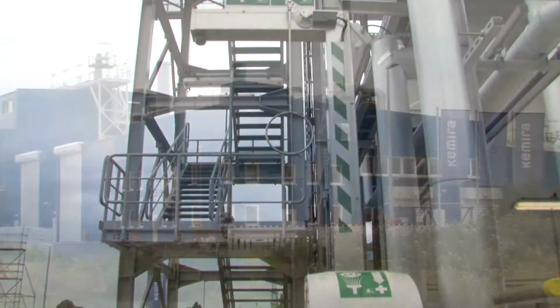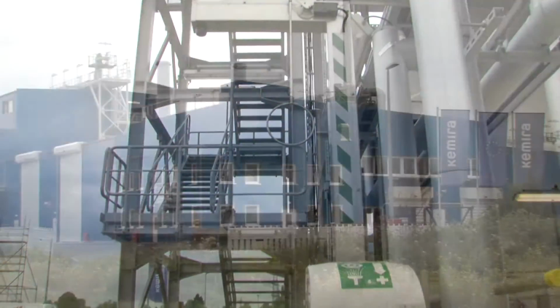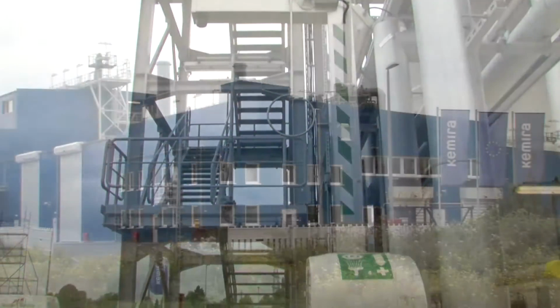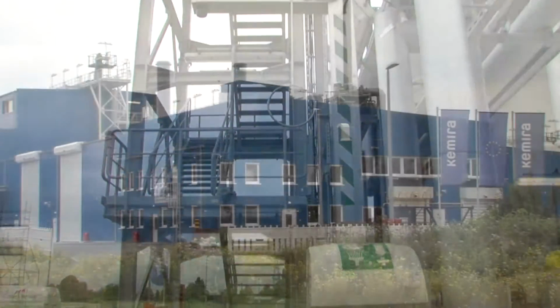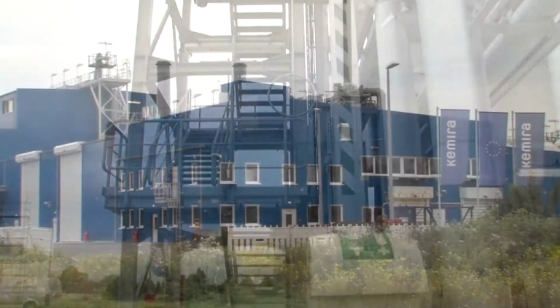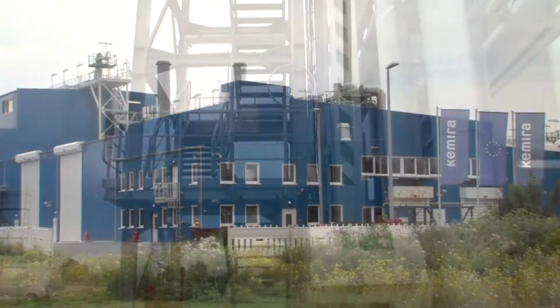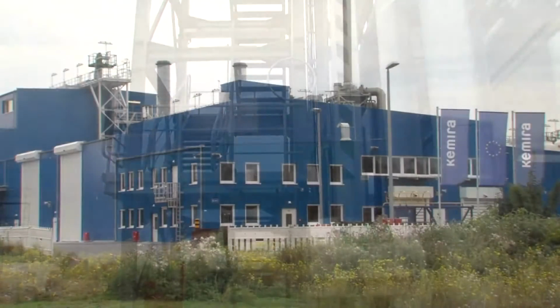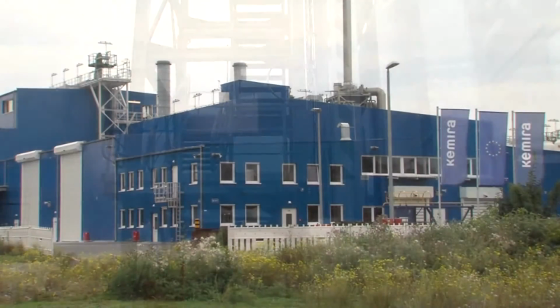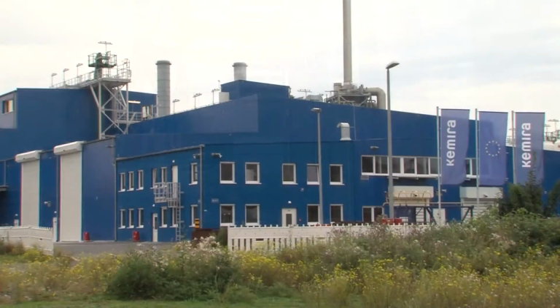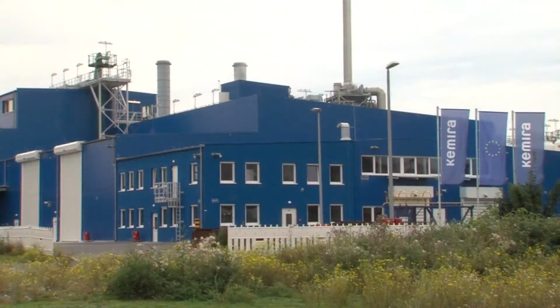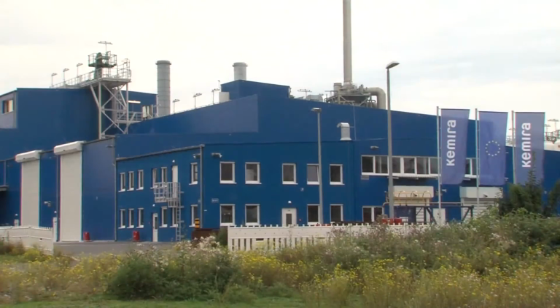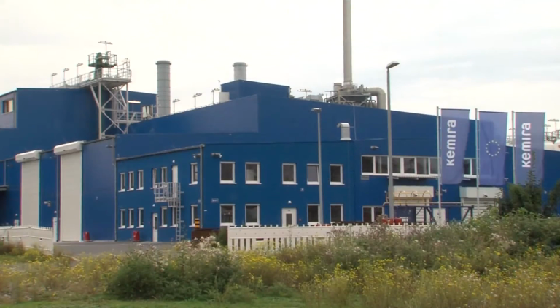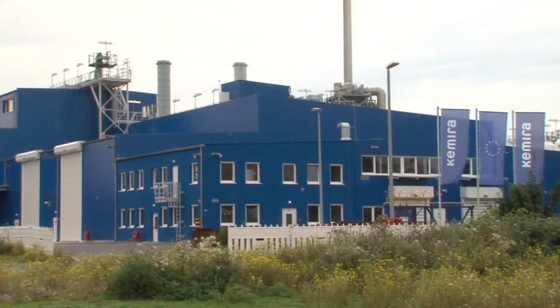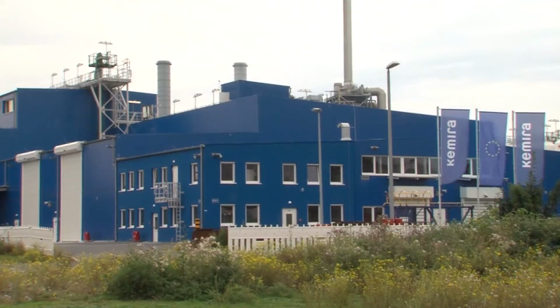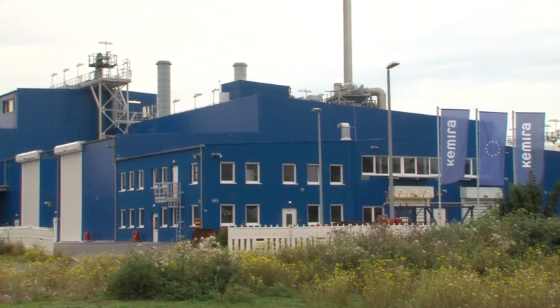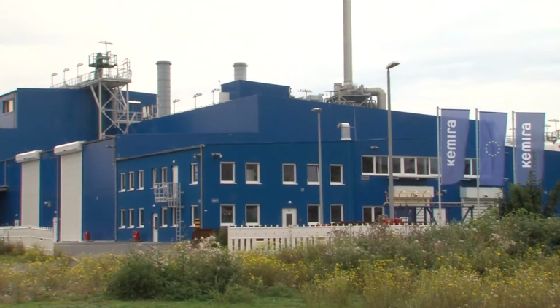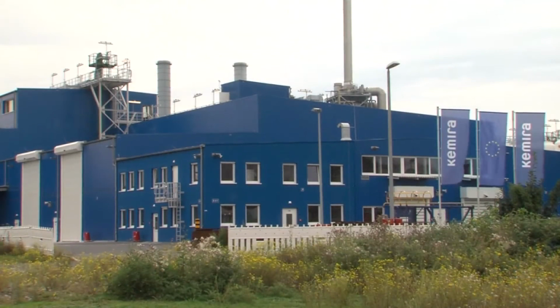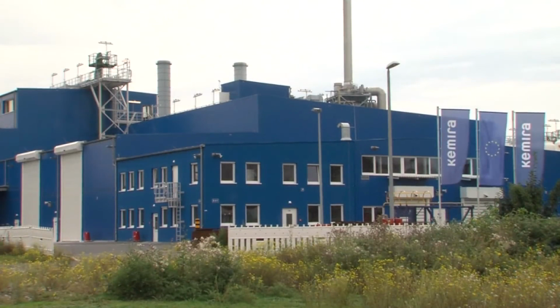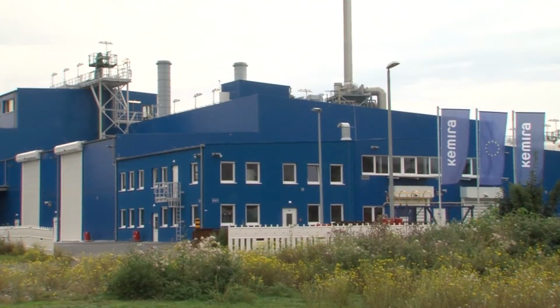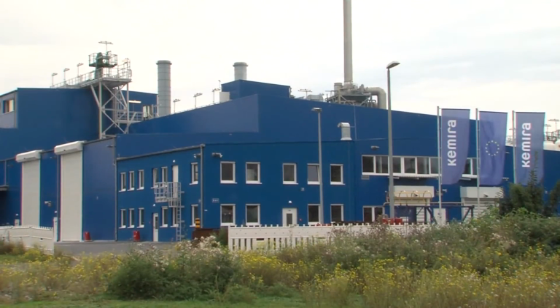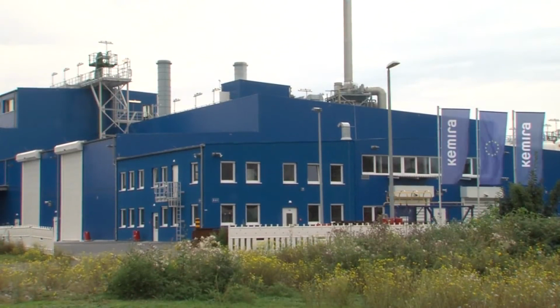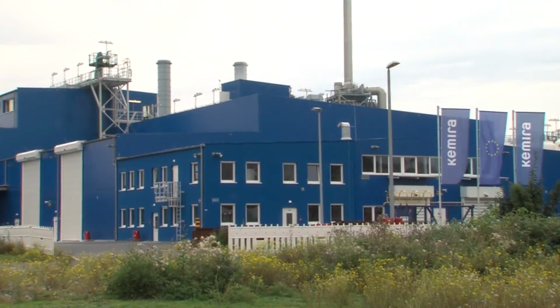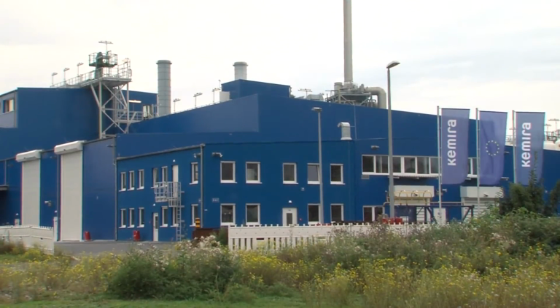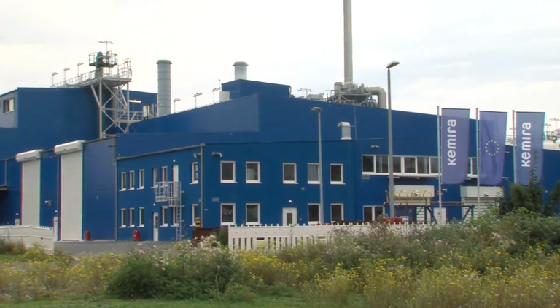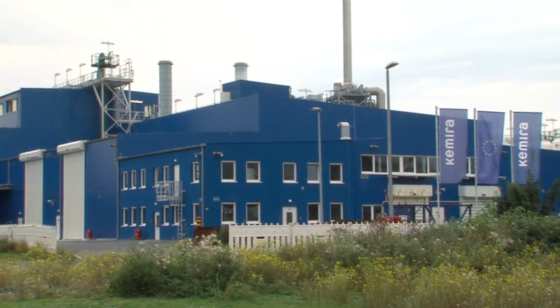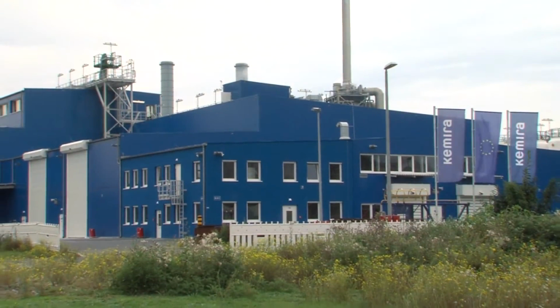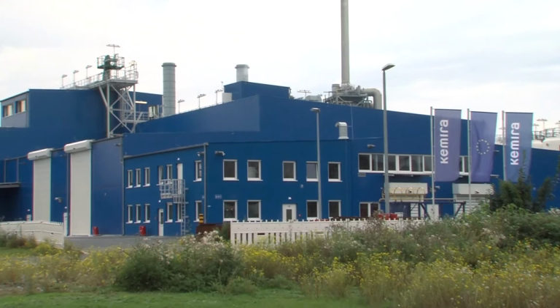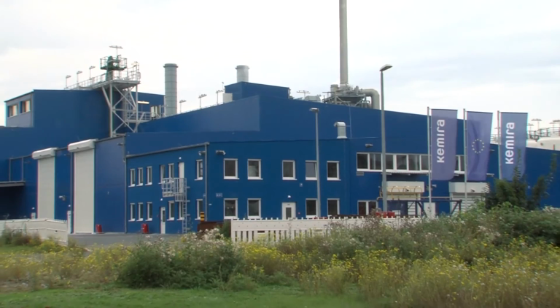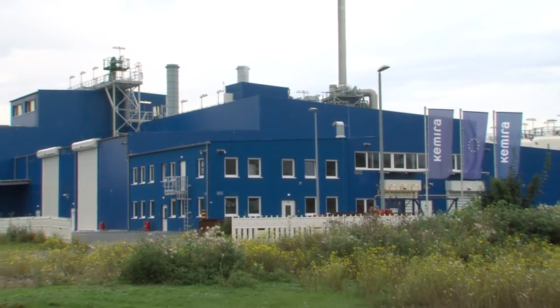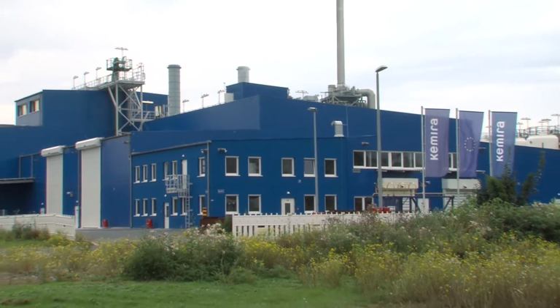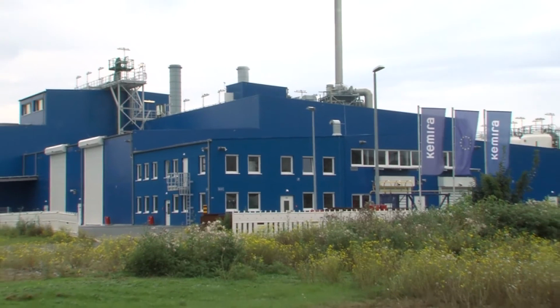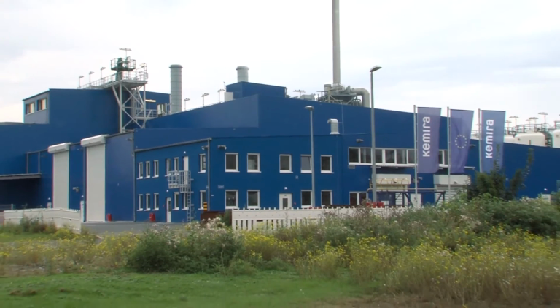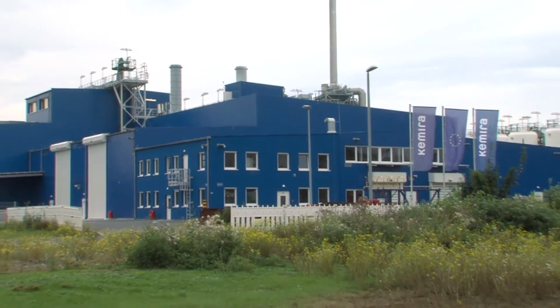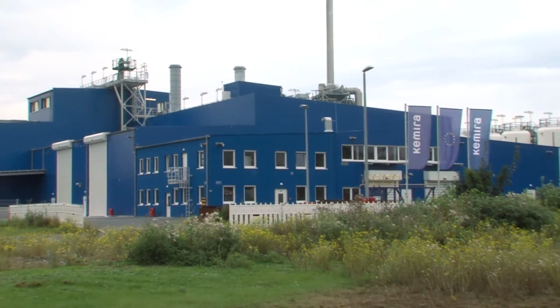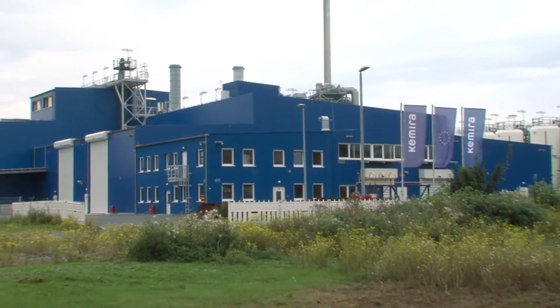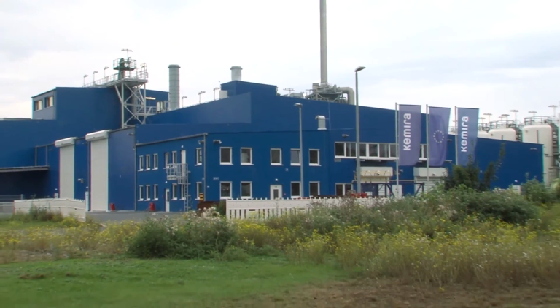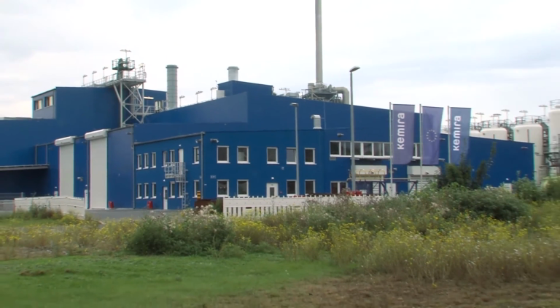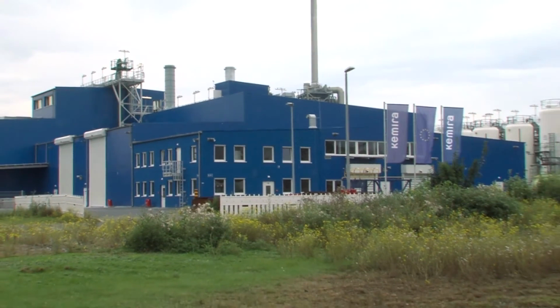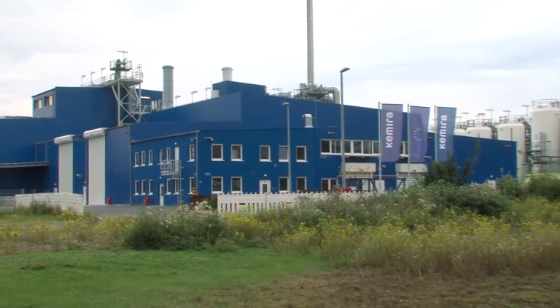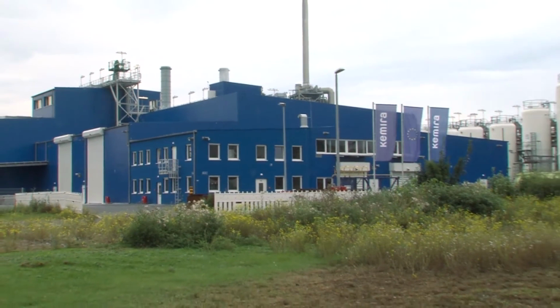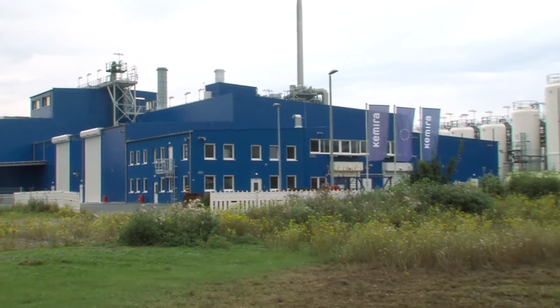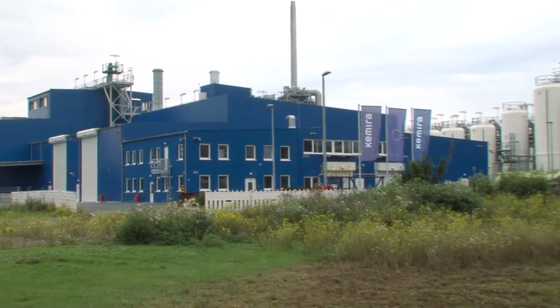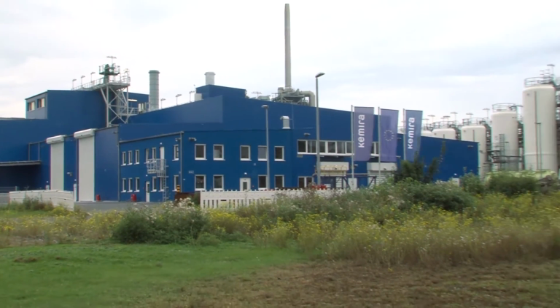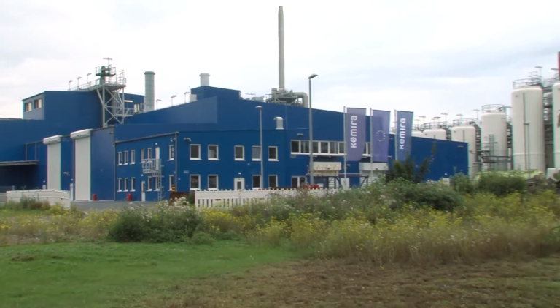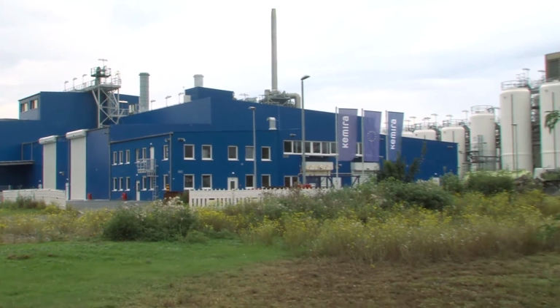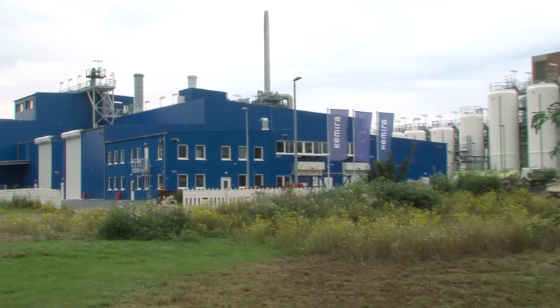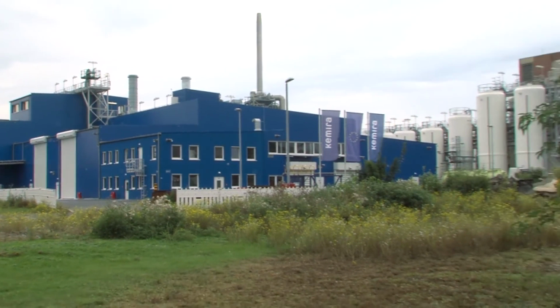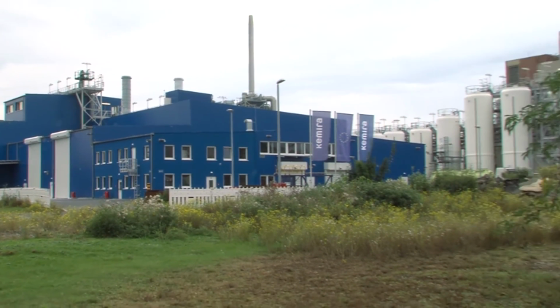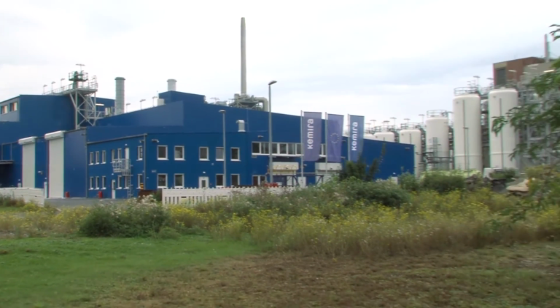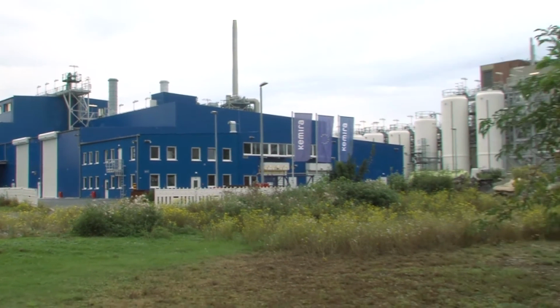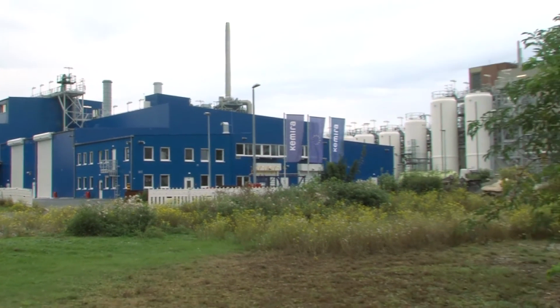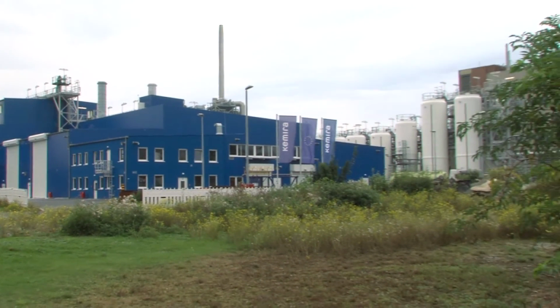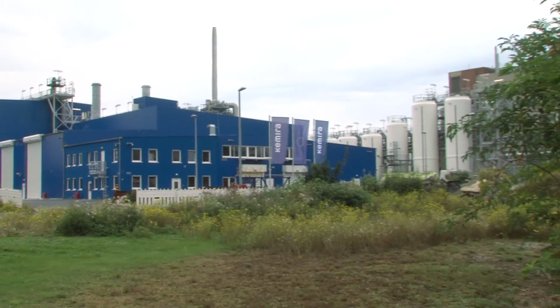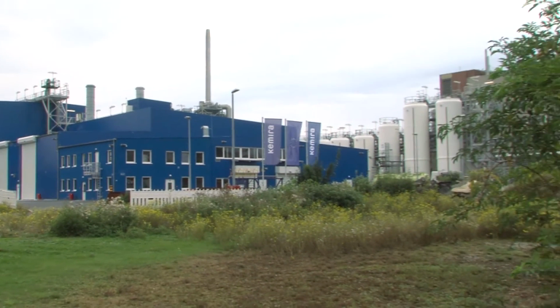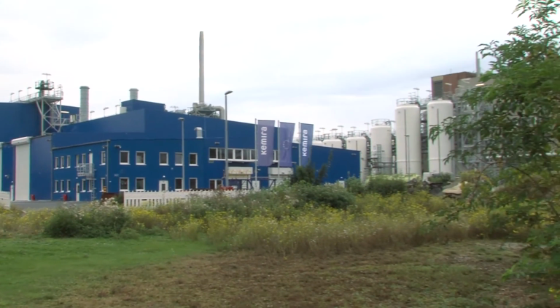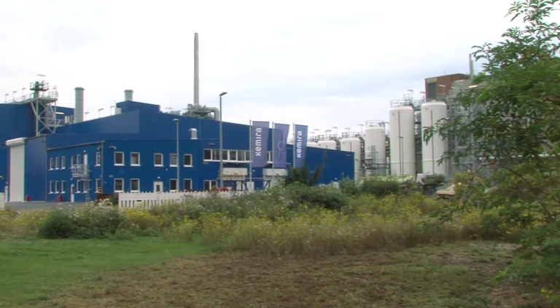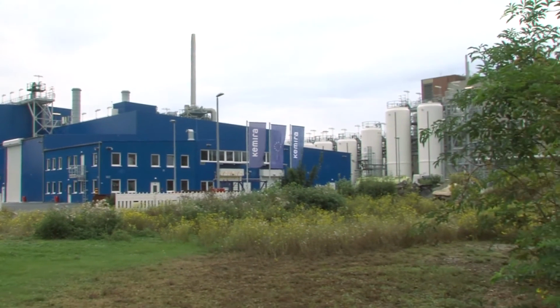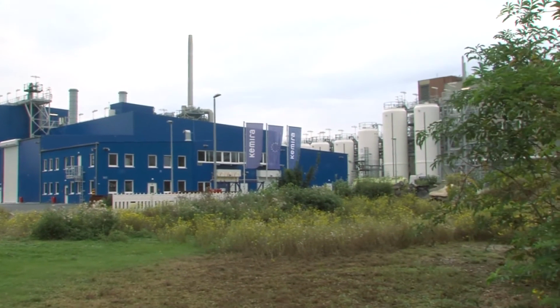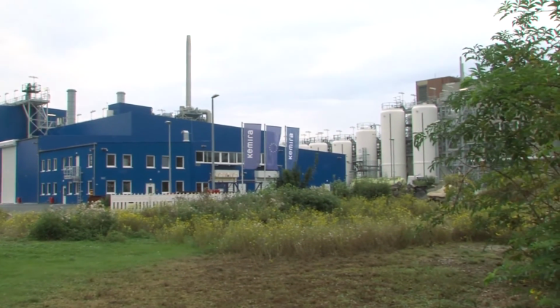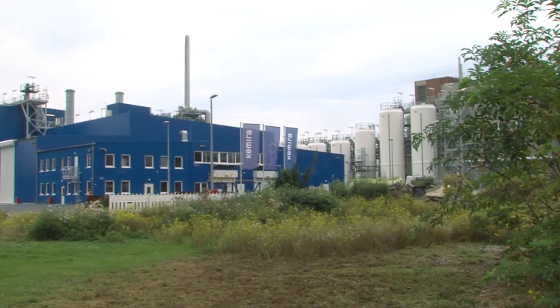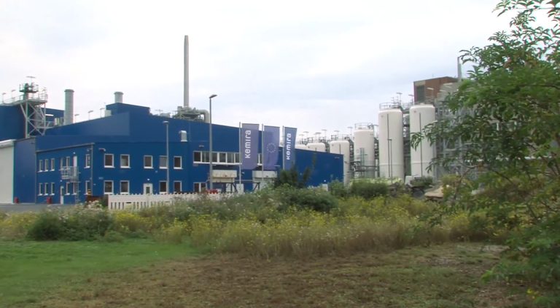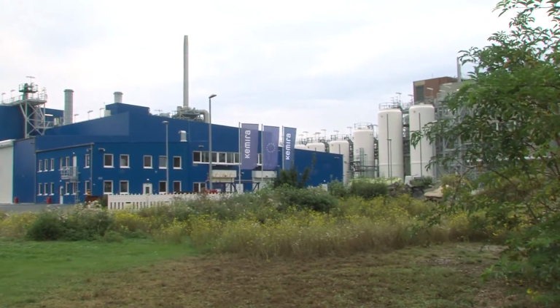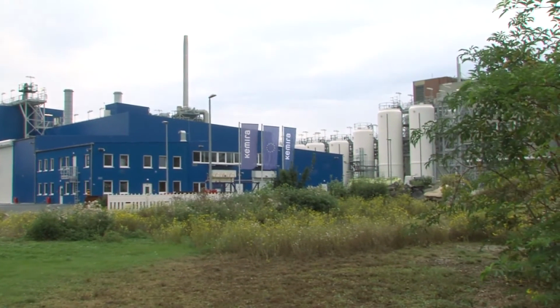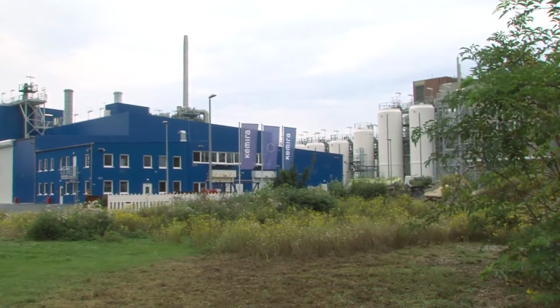The site in Dormagen in Germany is Chimera's largest production facility, producing aluminium containing coagulants.